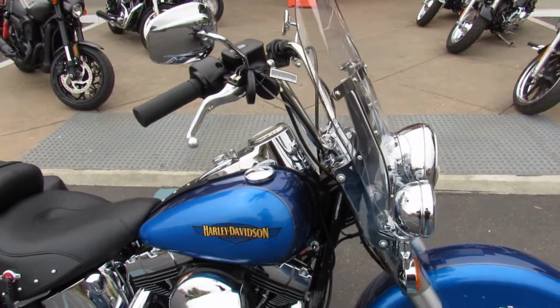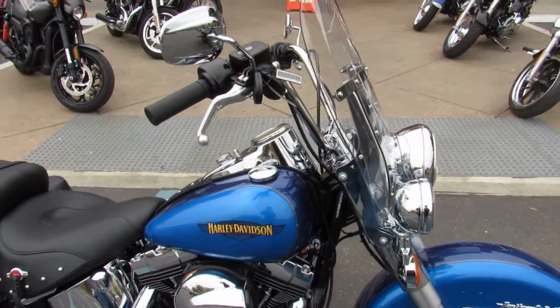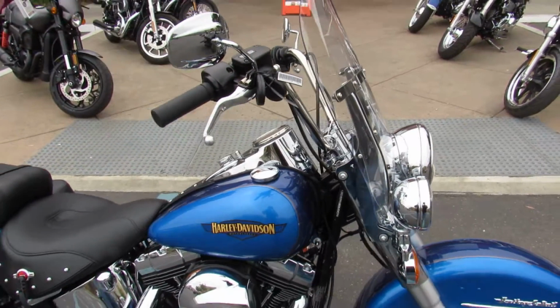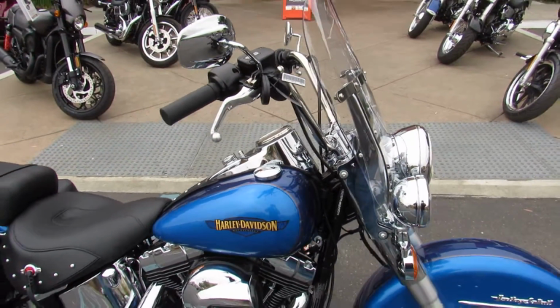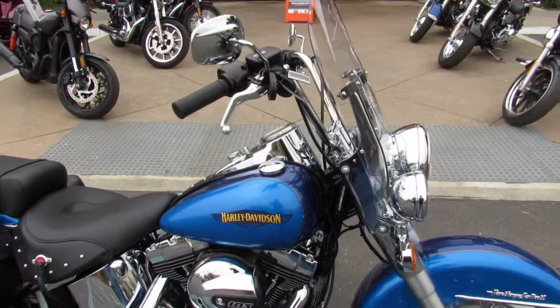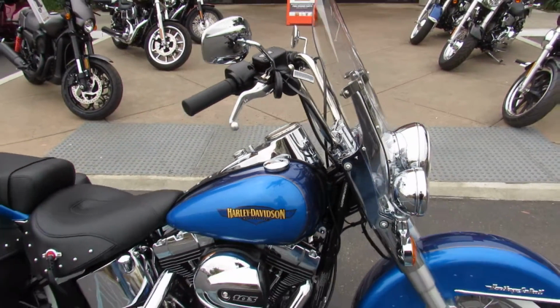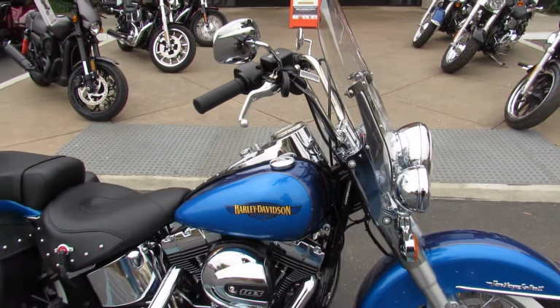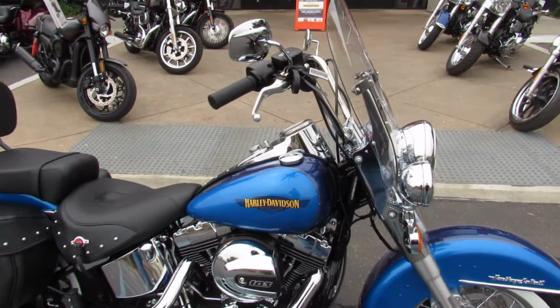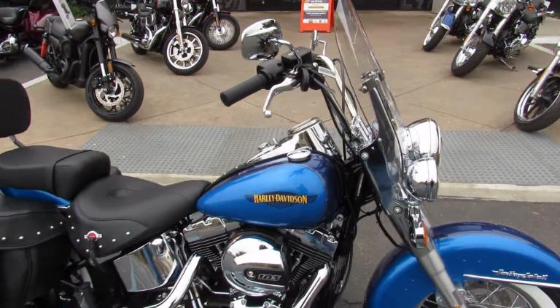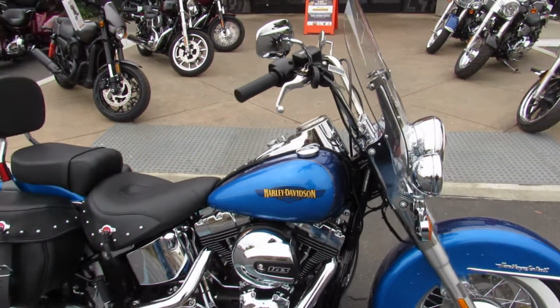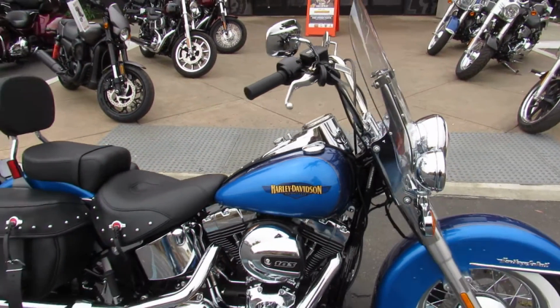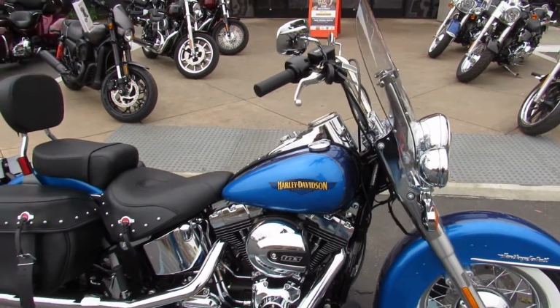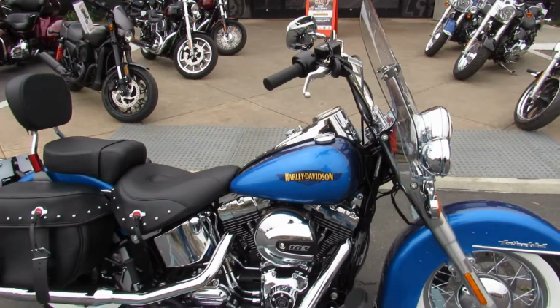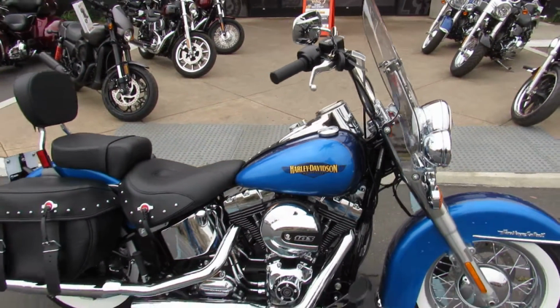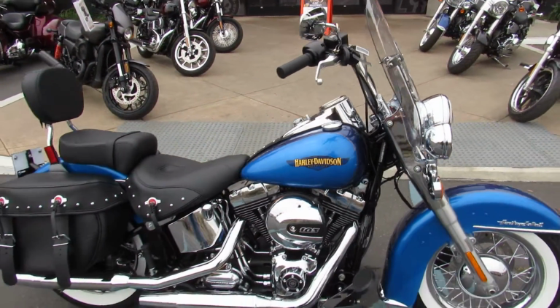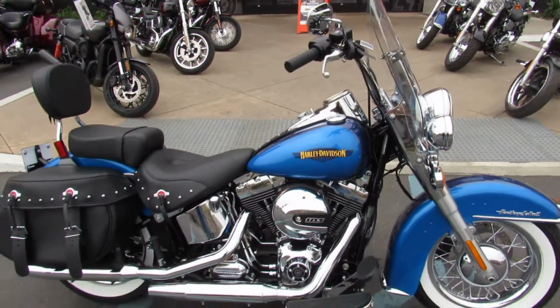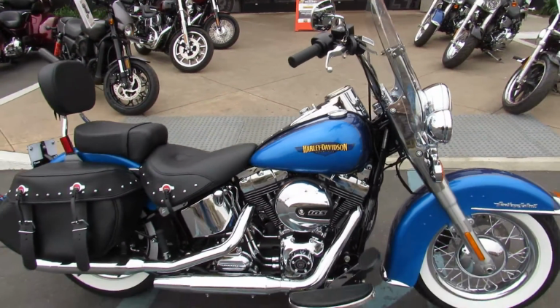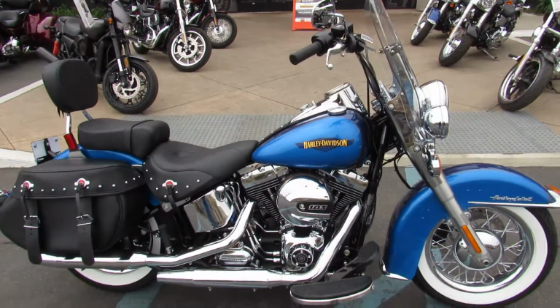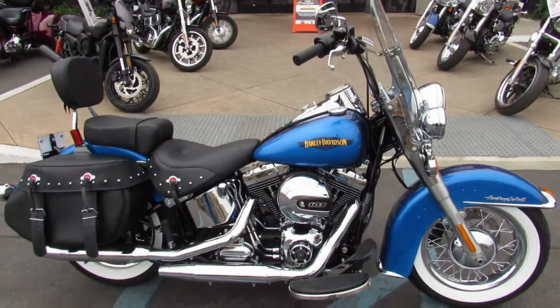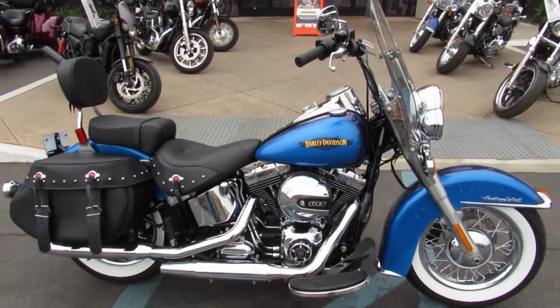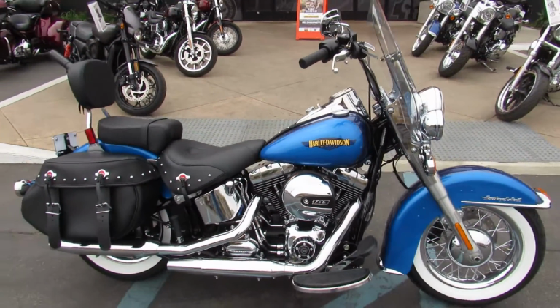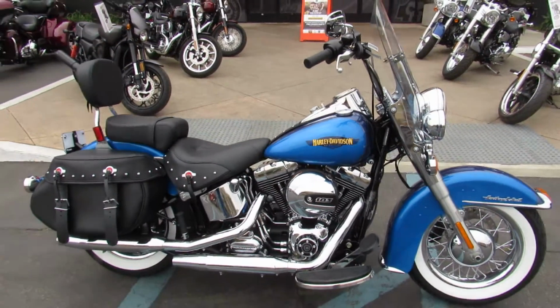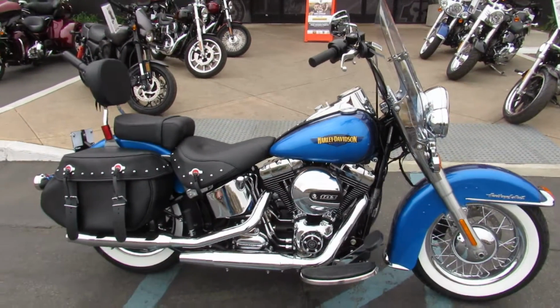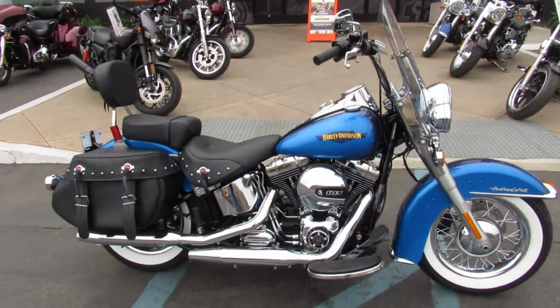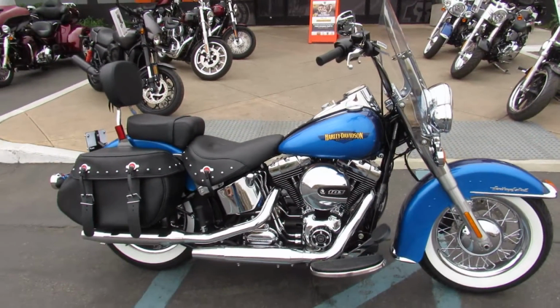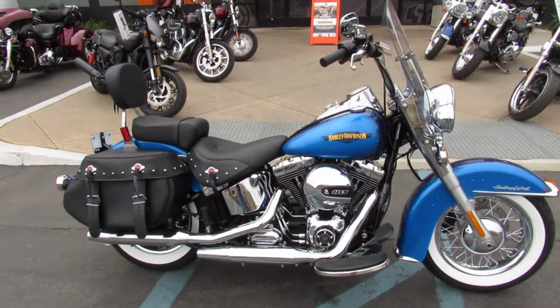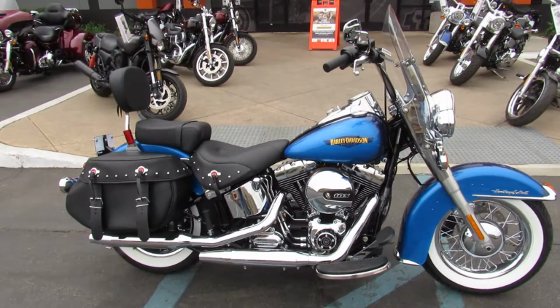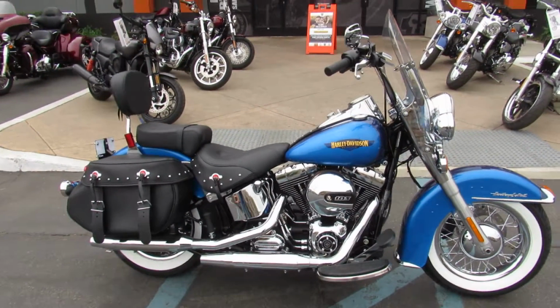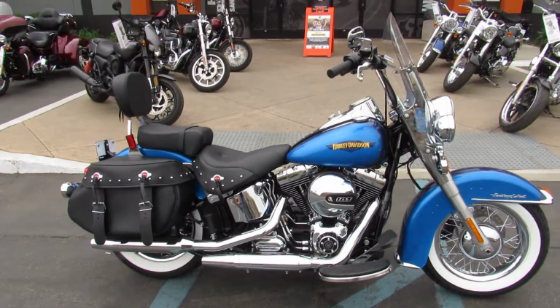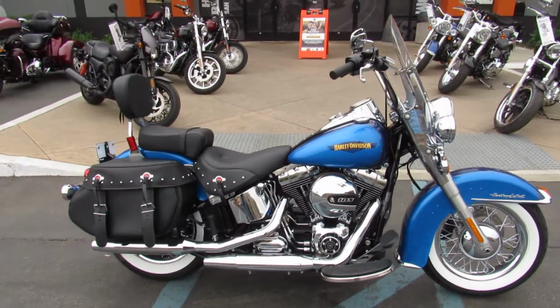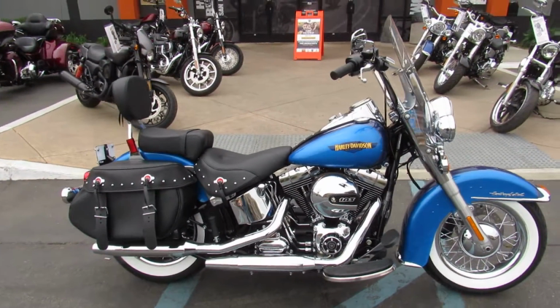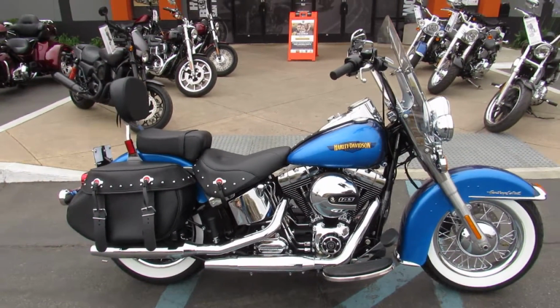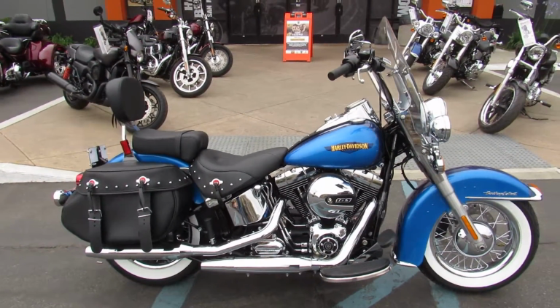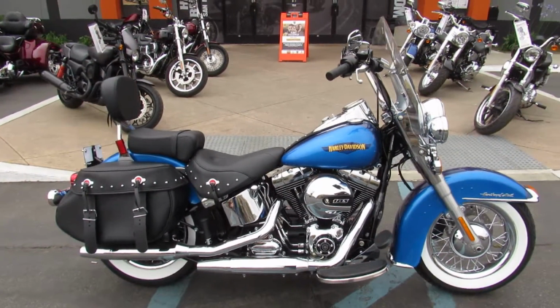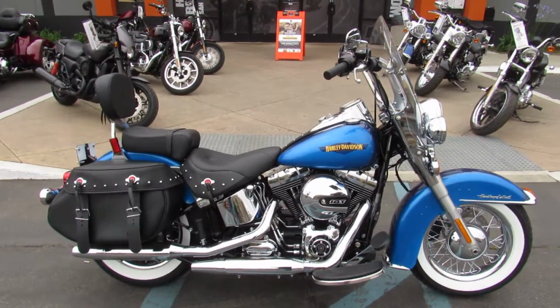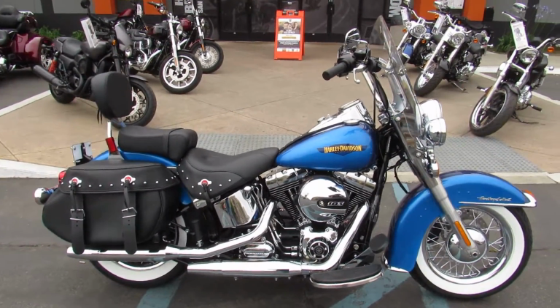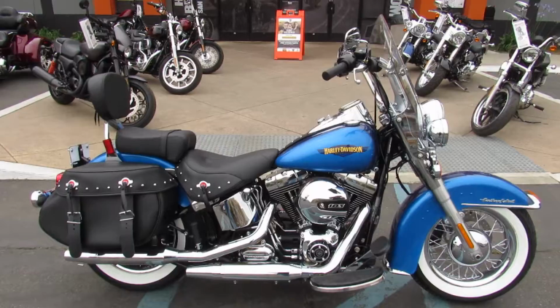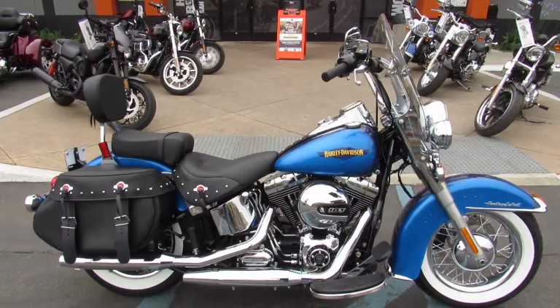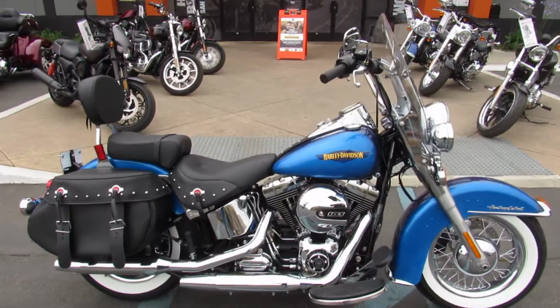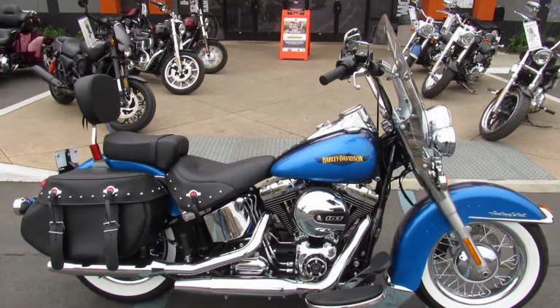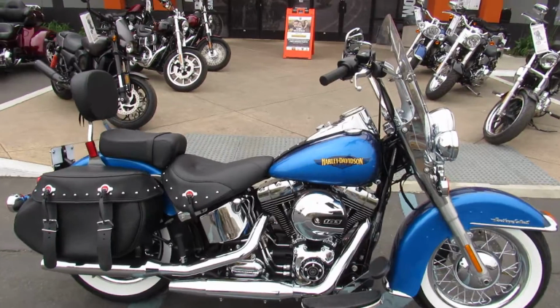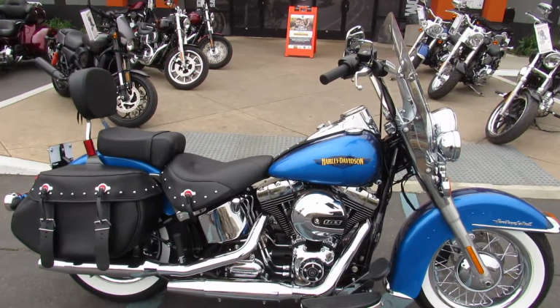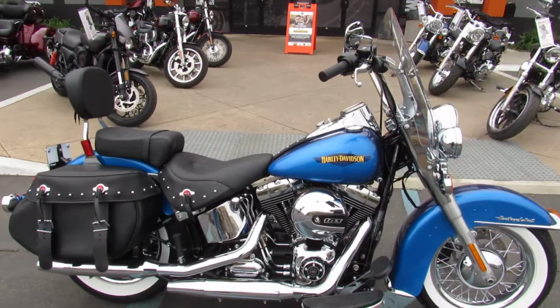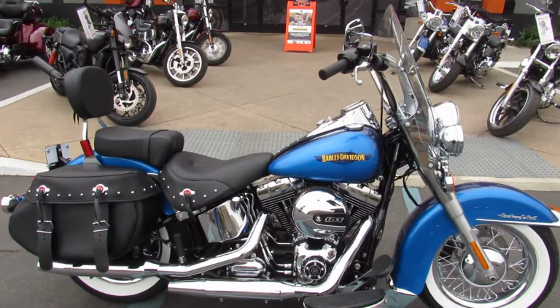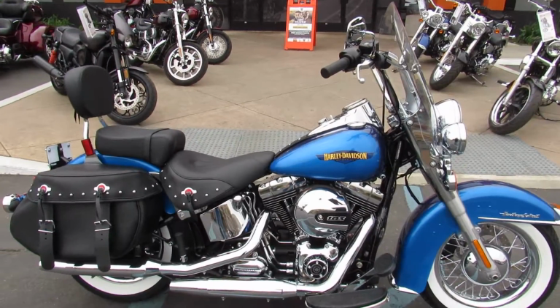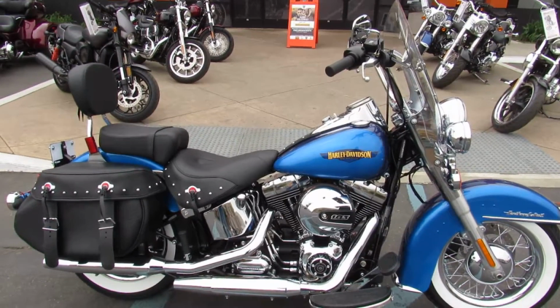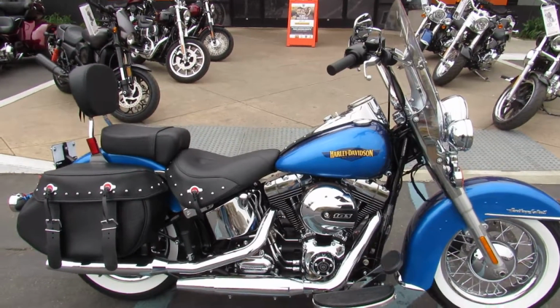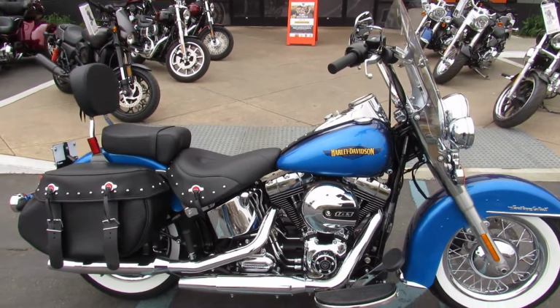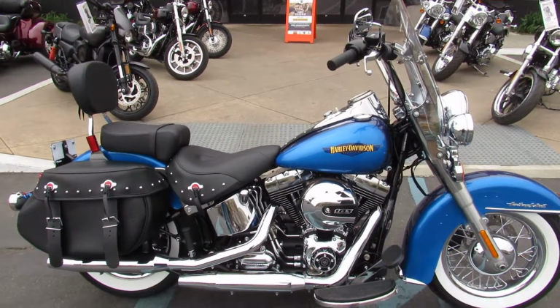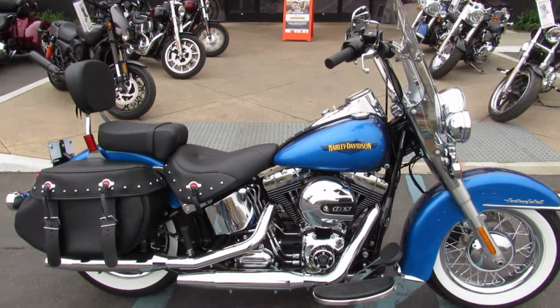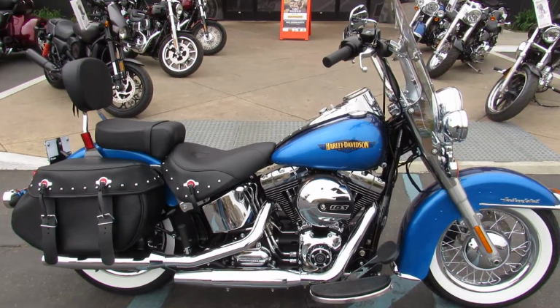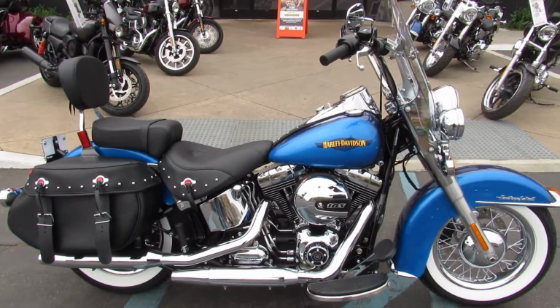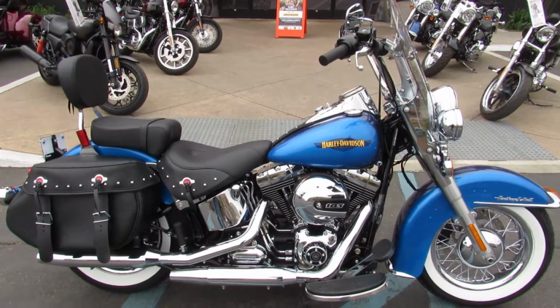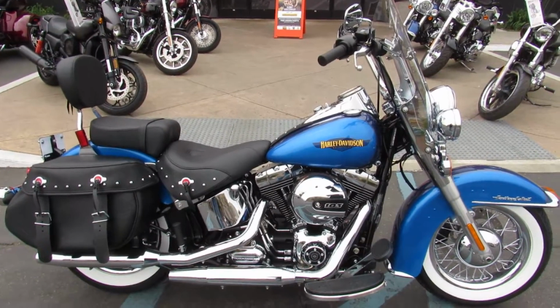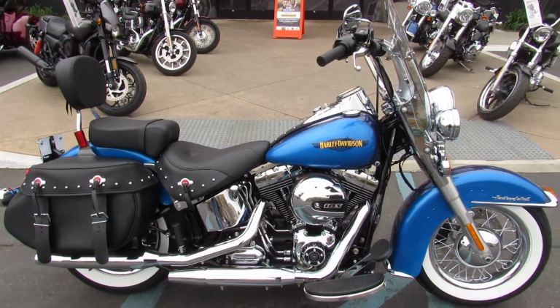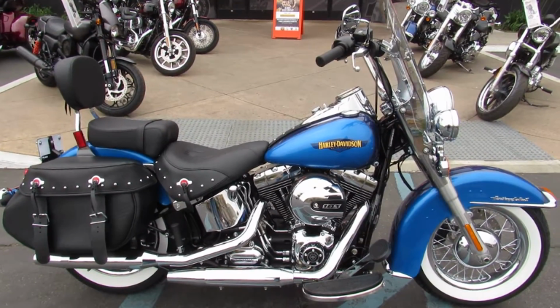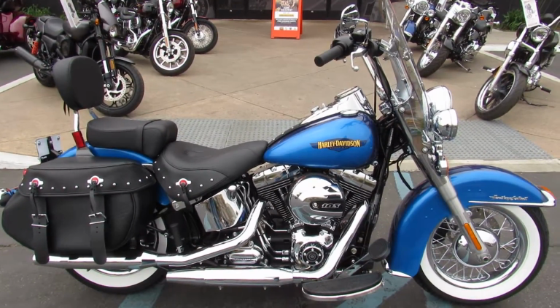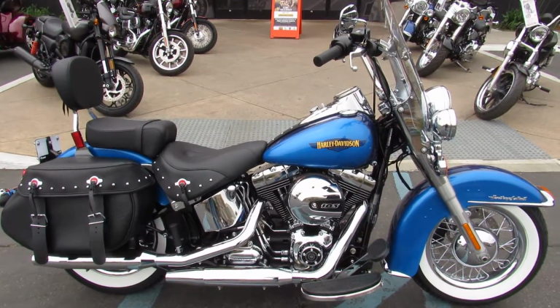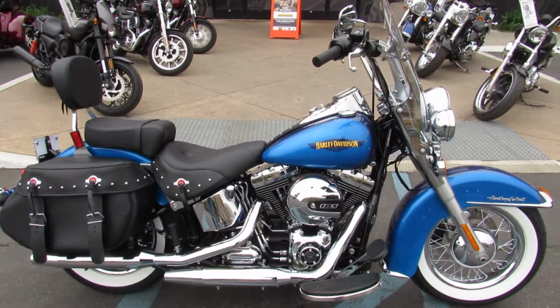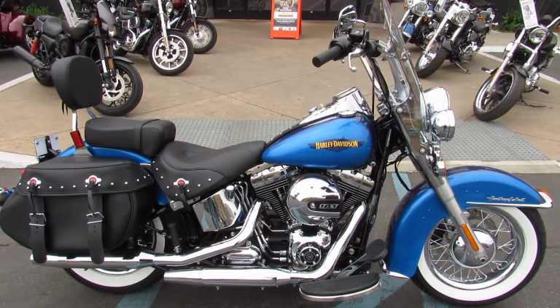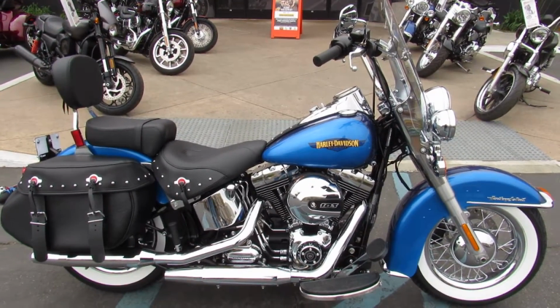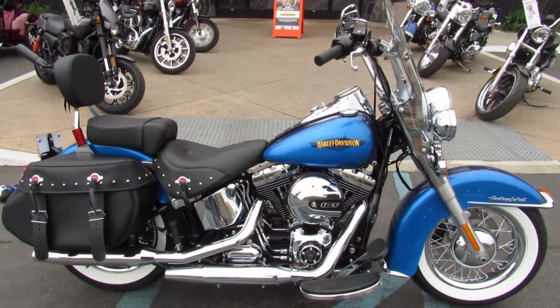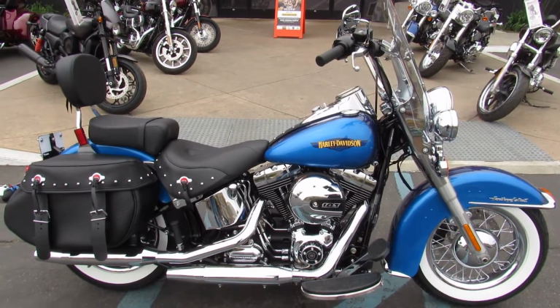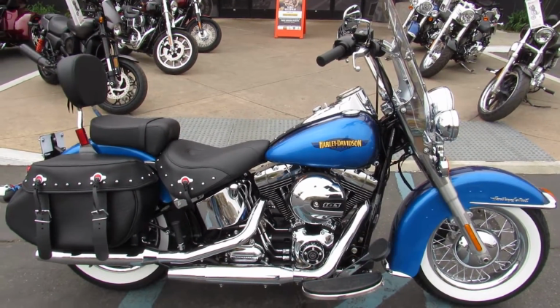Come on out to Biggs Harley-Davidson in San Marcos and take your test ride on this two-tone blue beauty today.